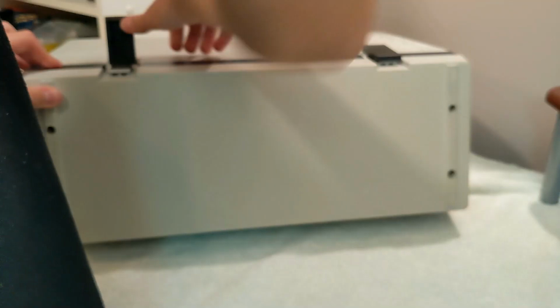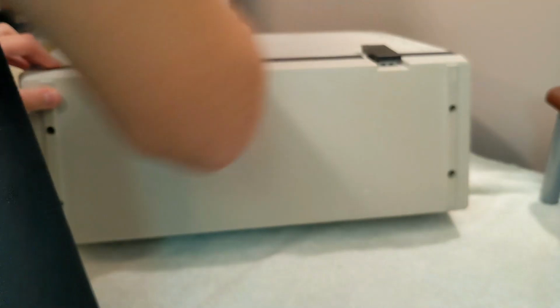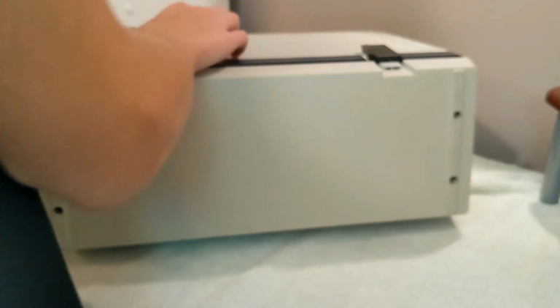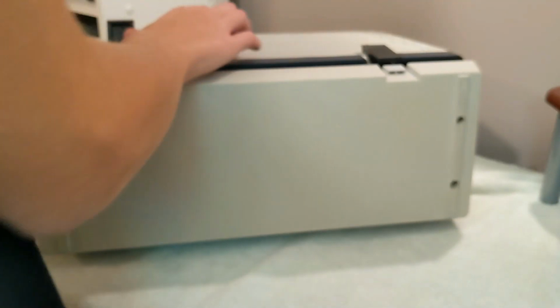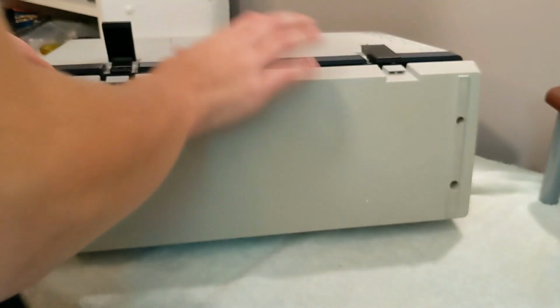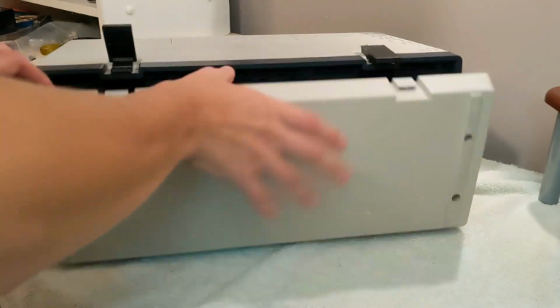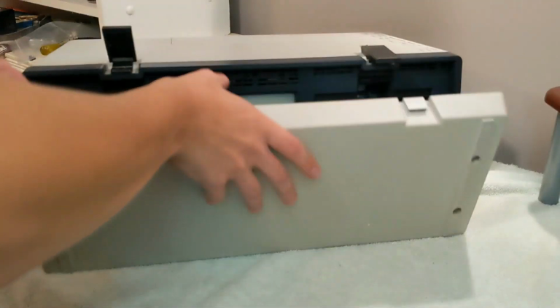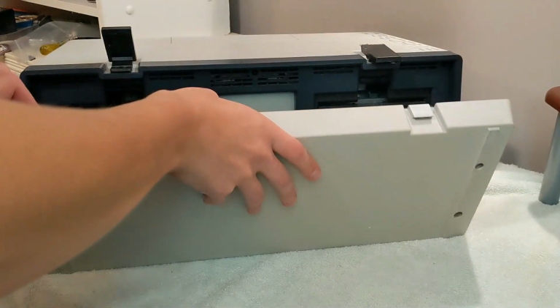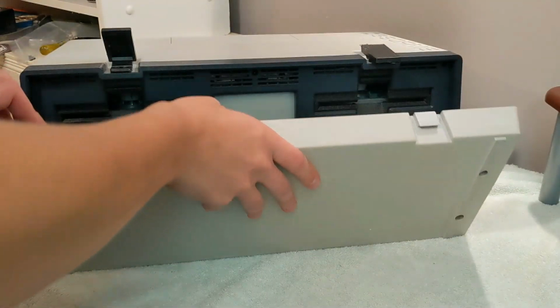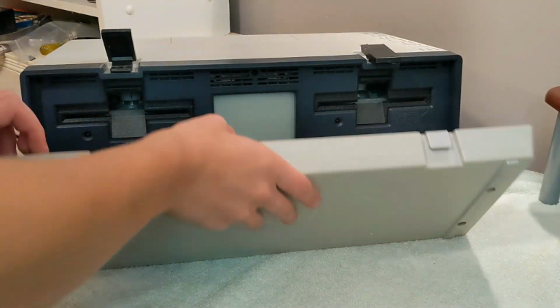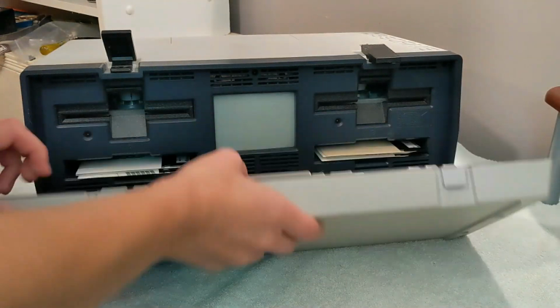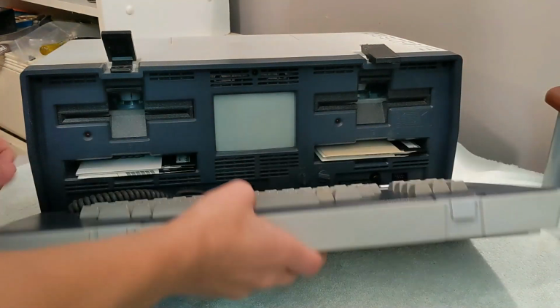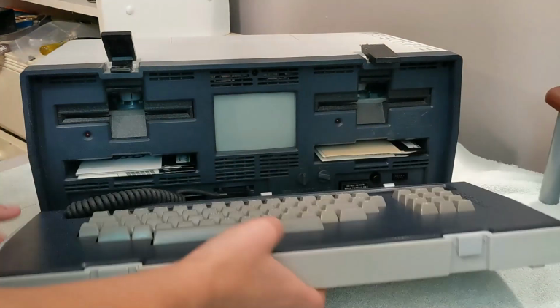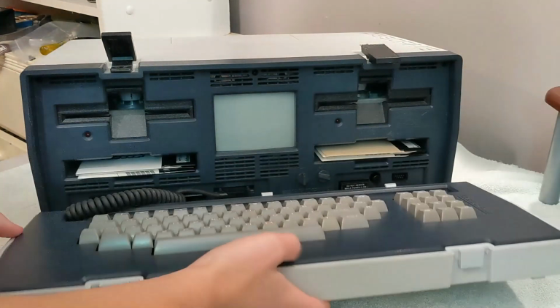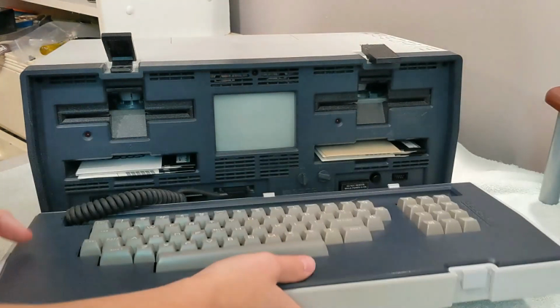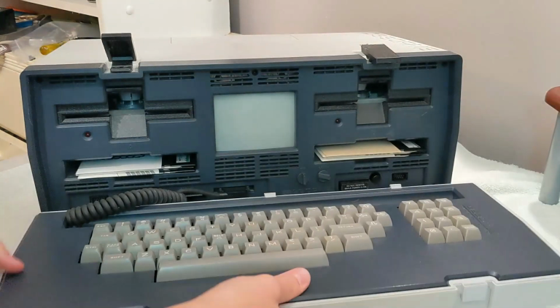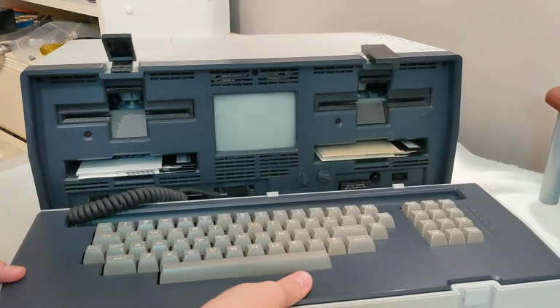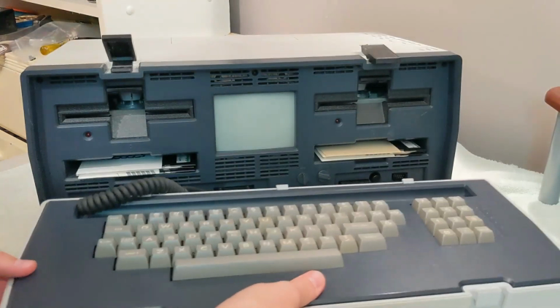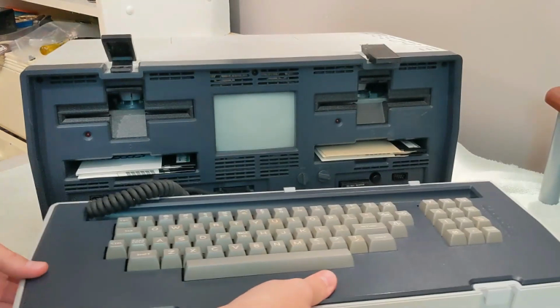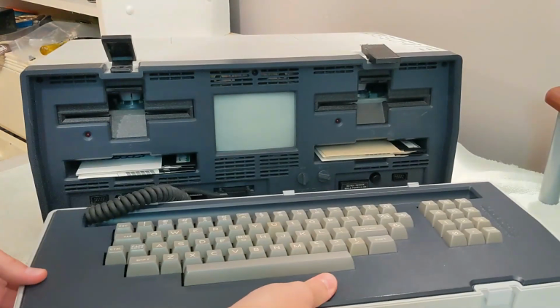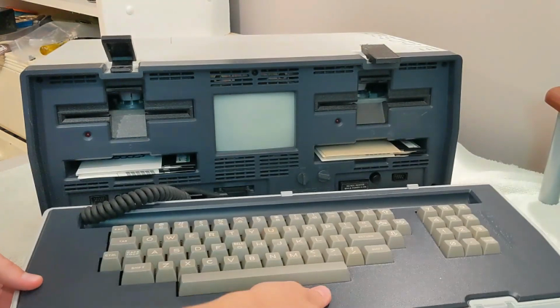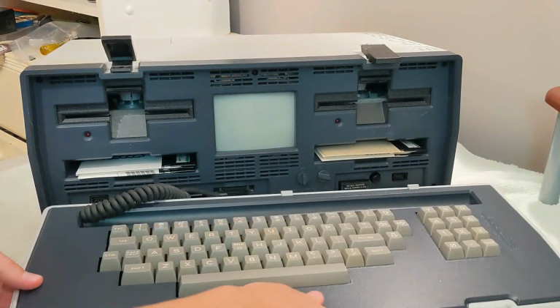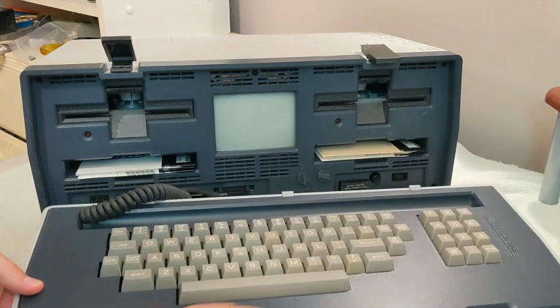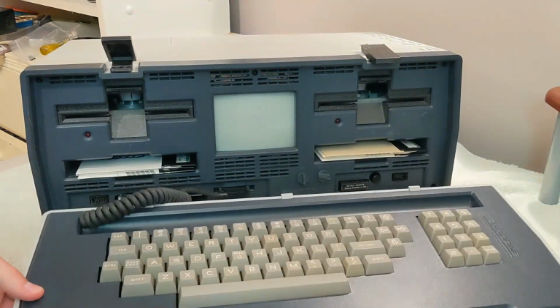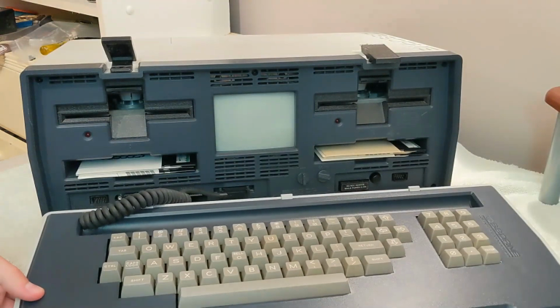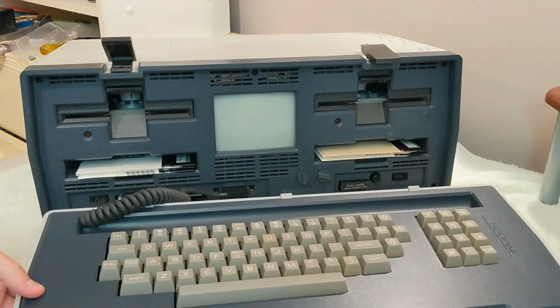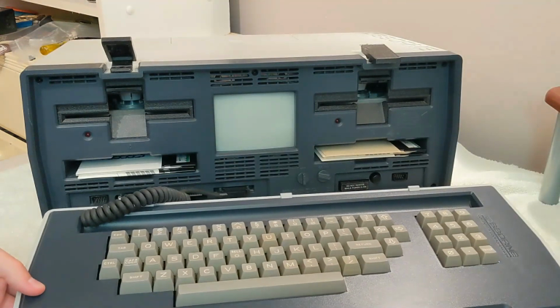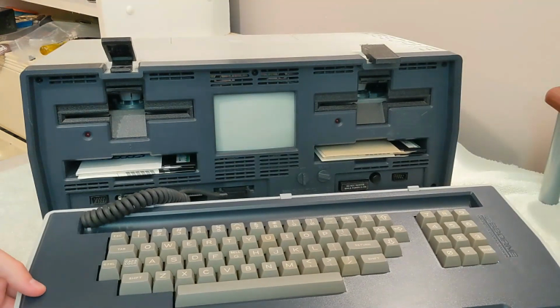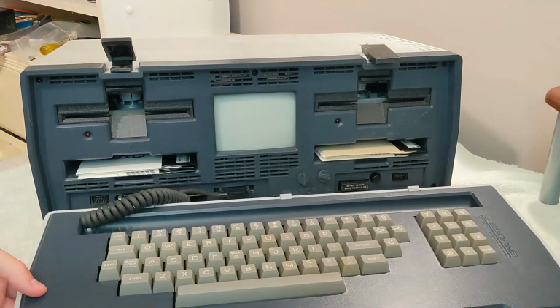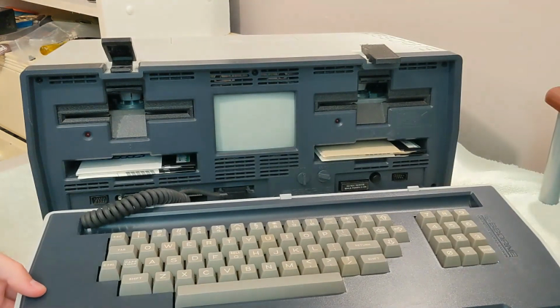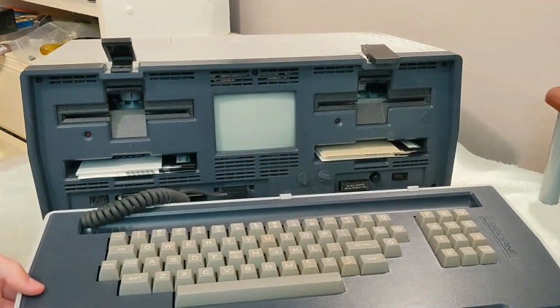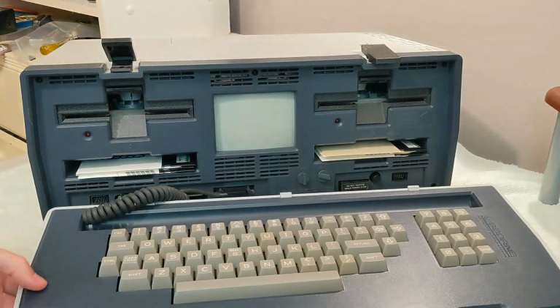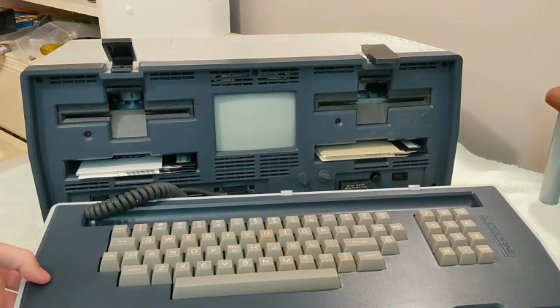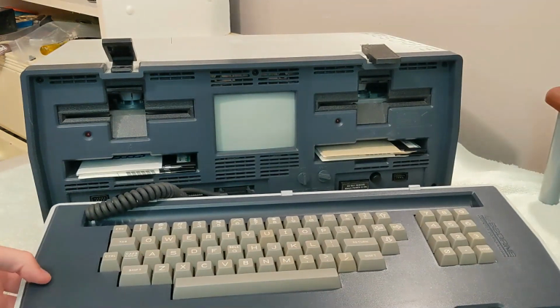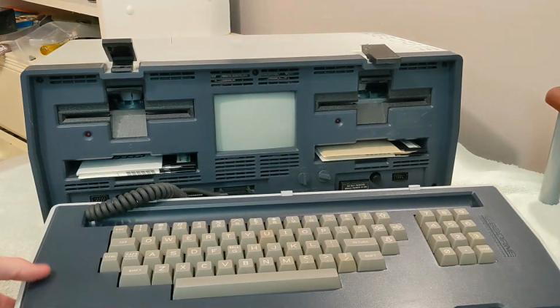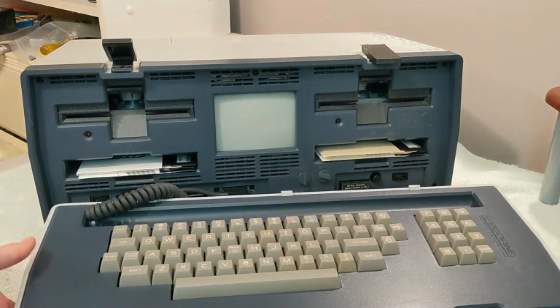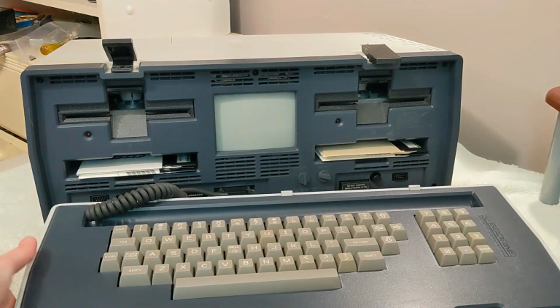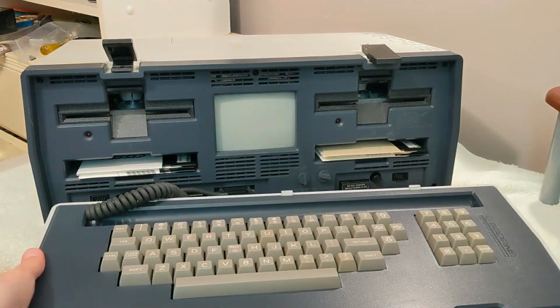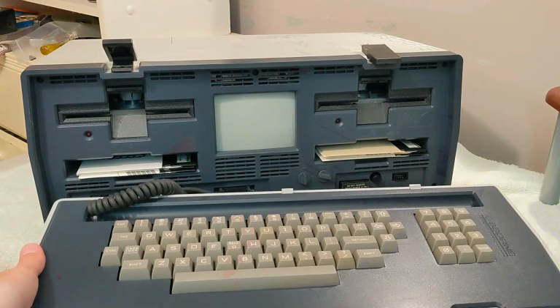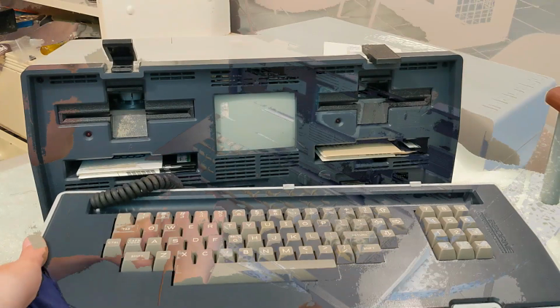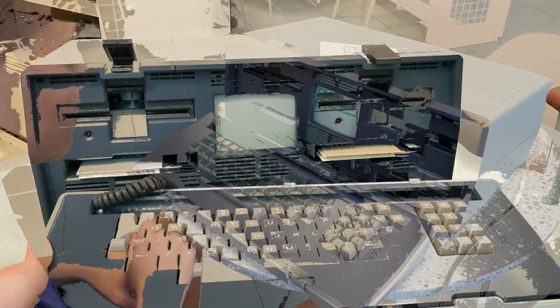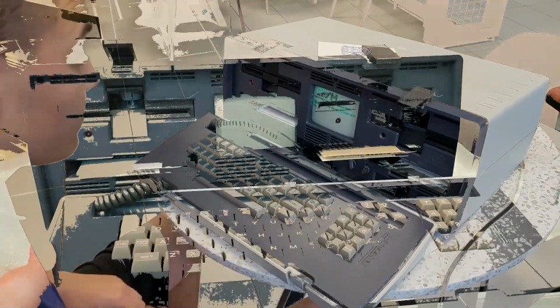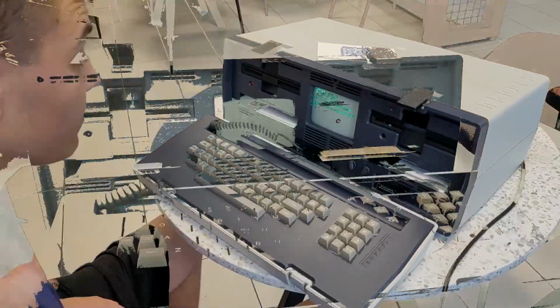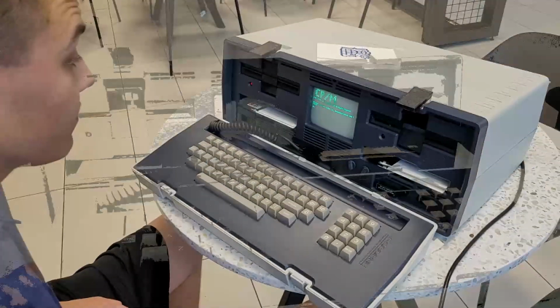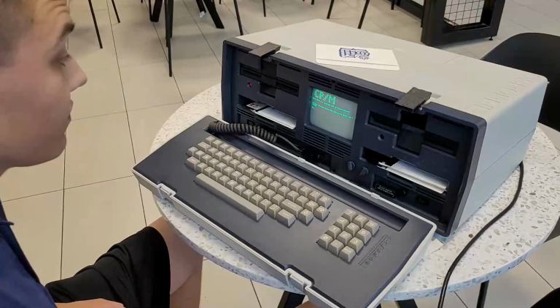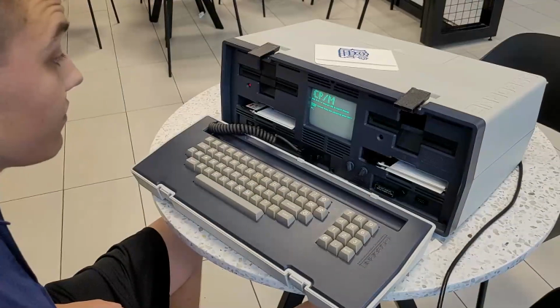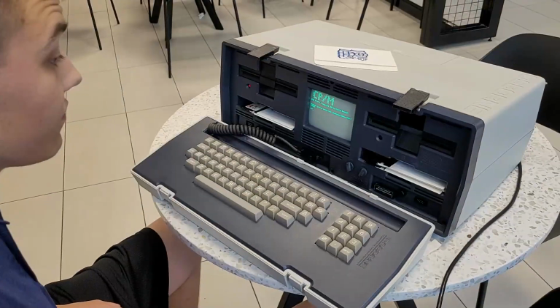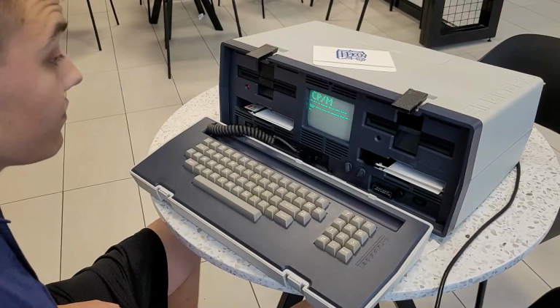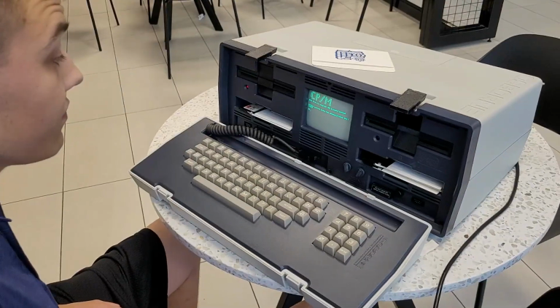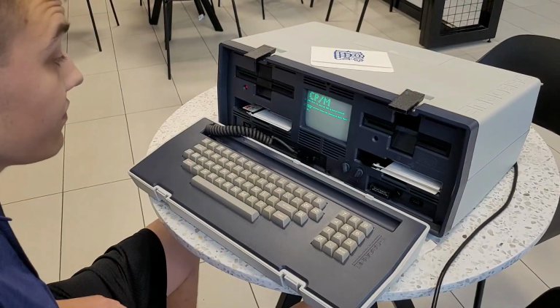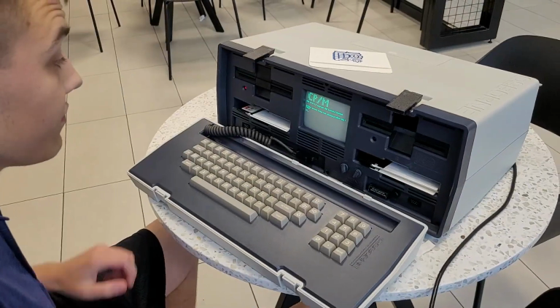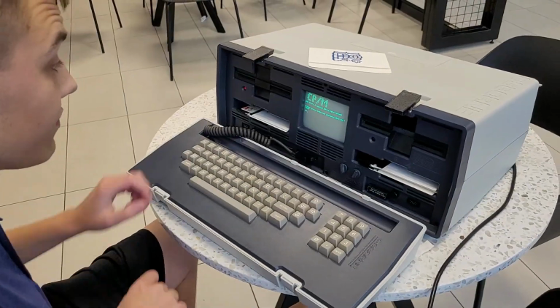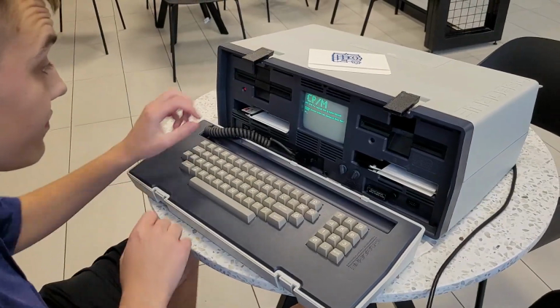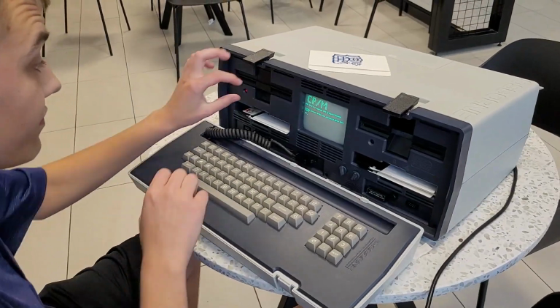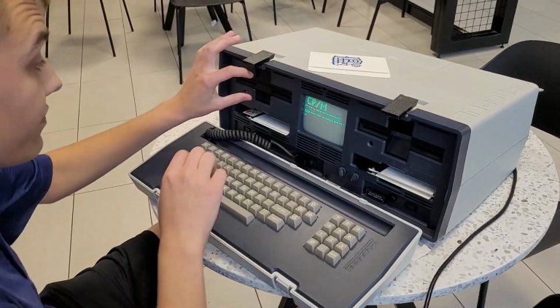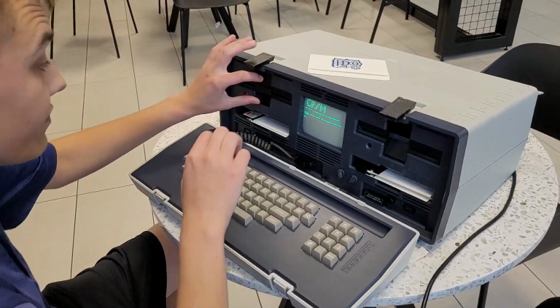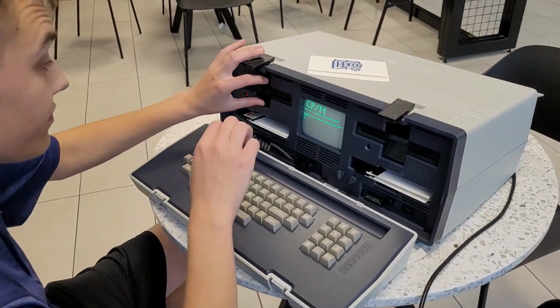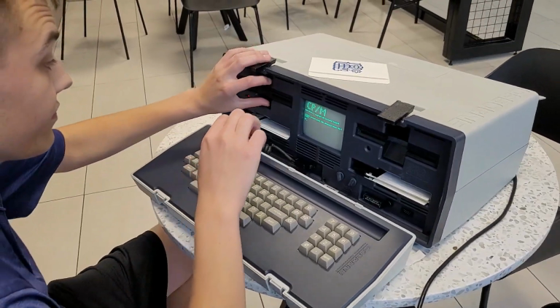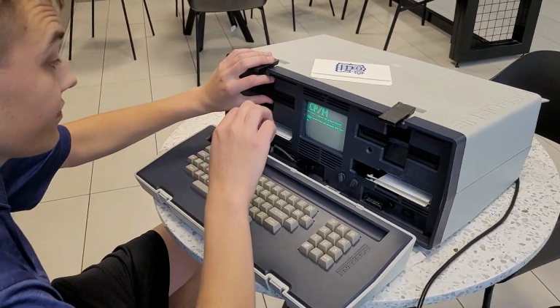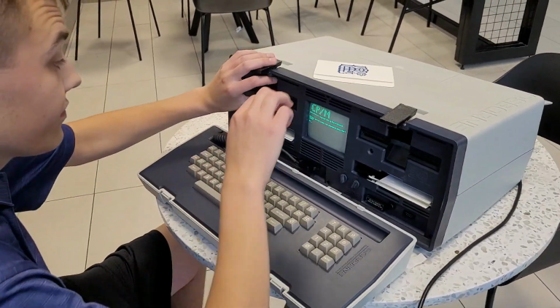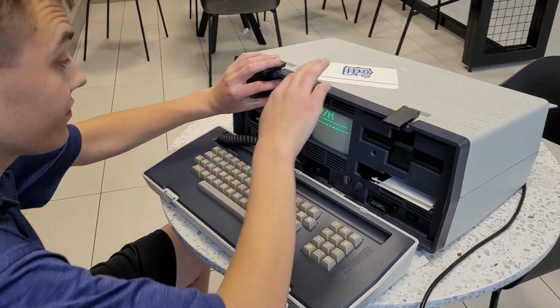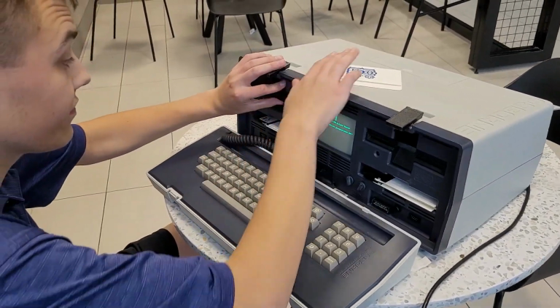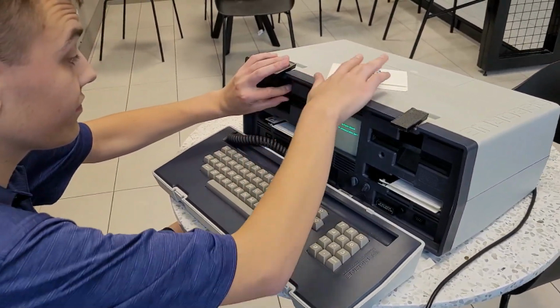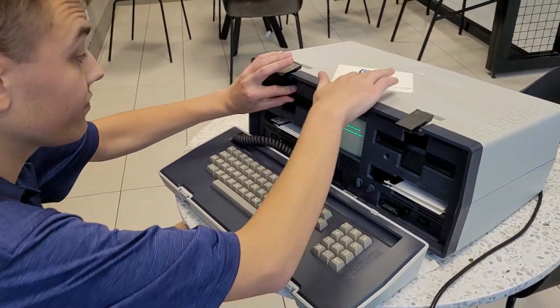The Osborne Computer Corporation was the first developer of a mass-market portable computer, but ultimately became an obscure relic of the past.